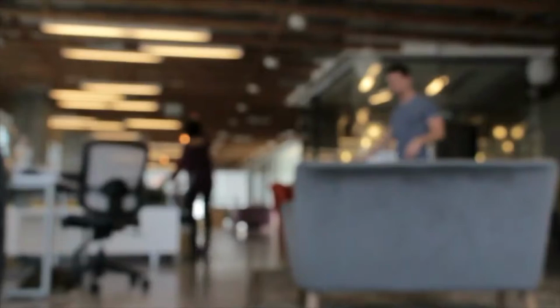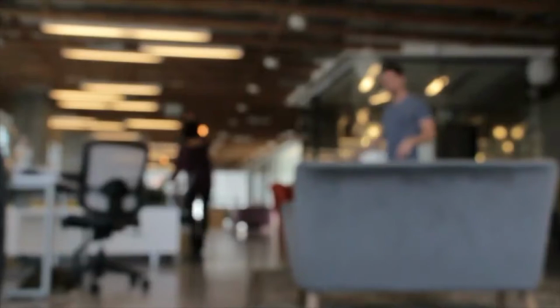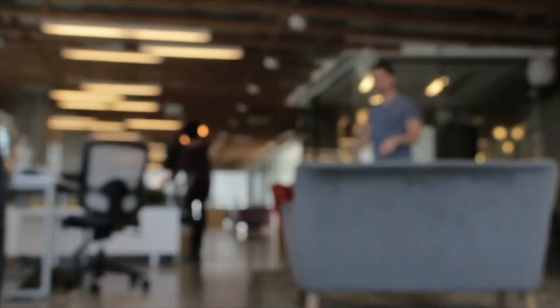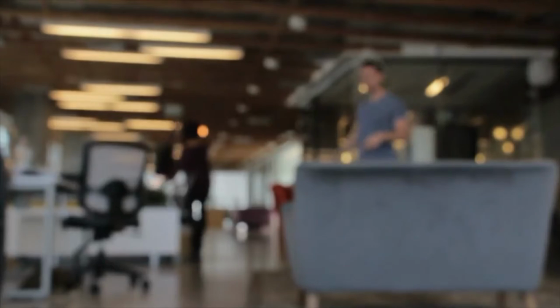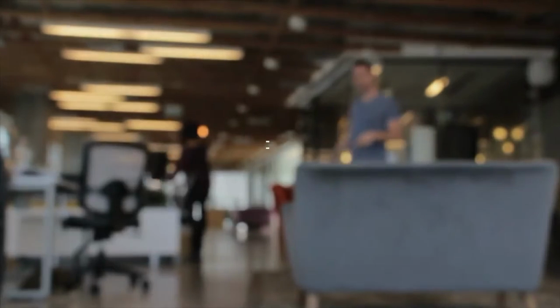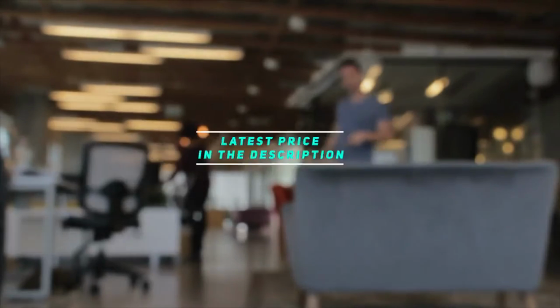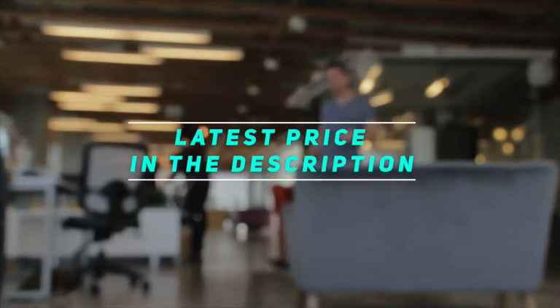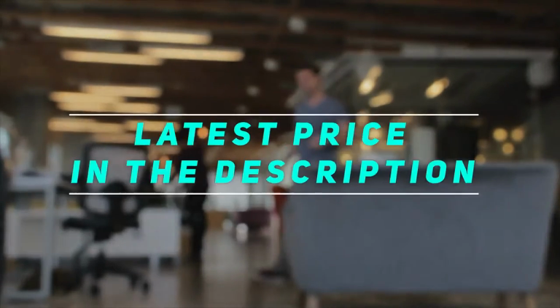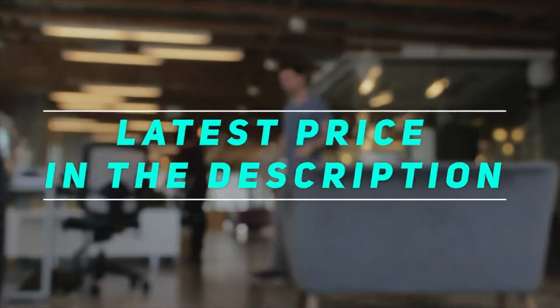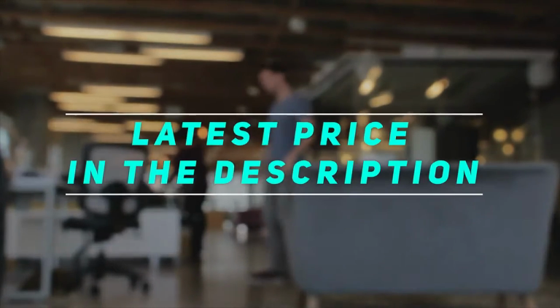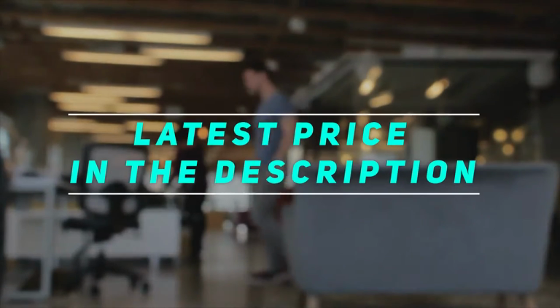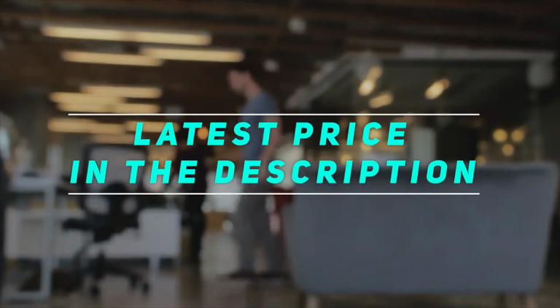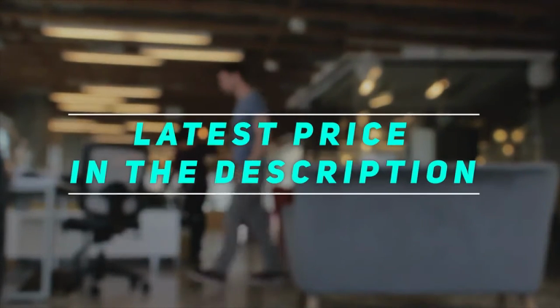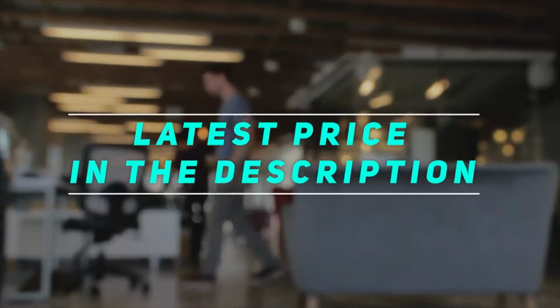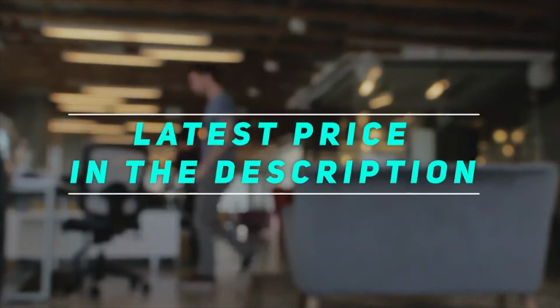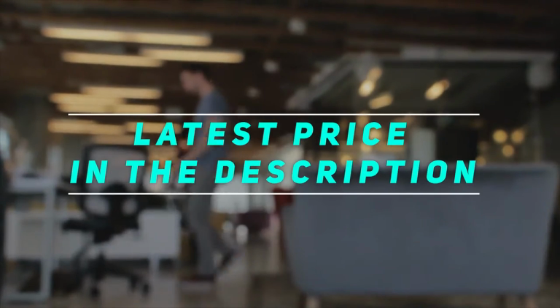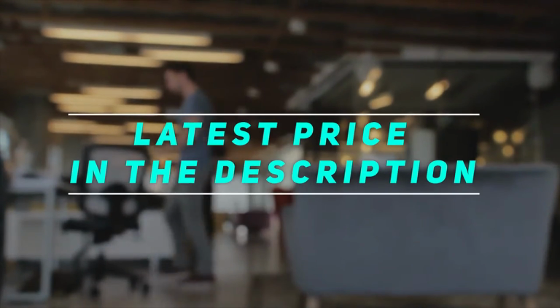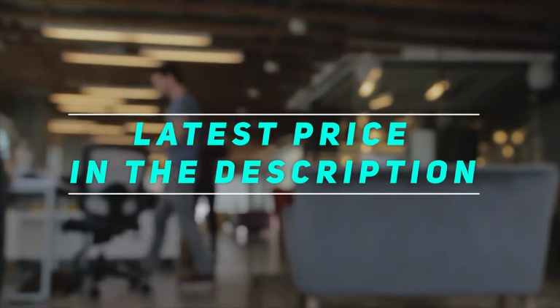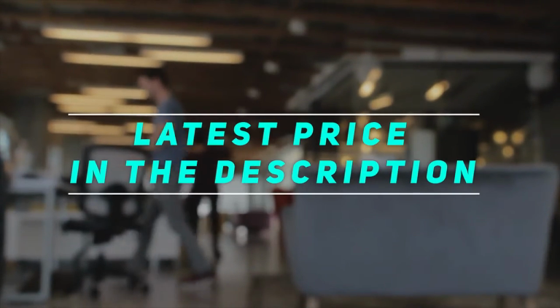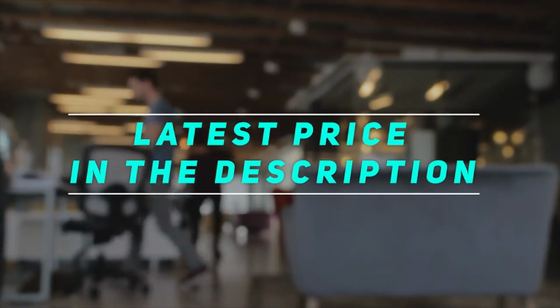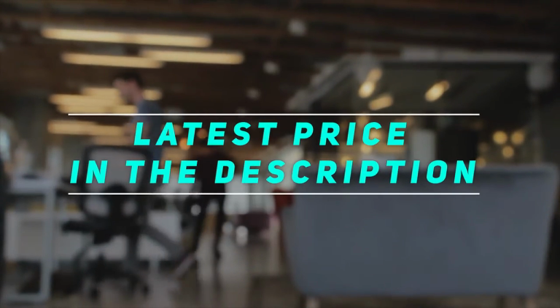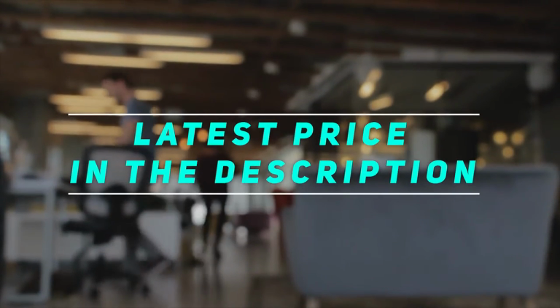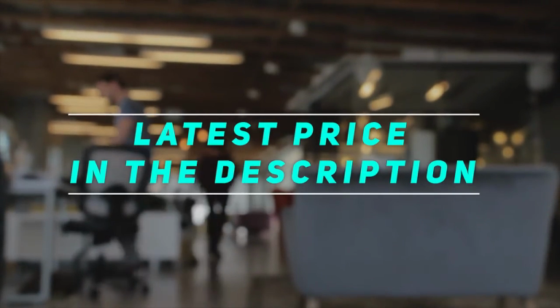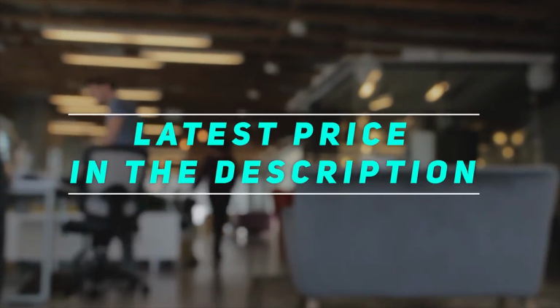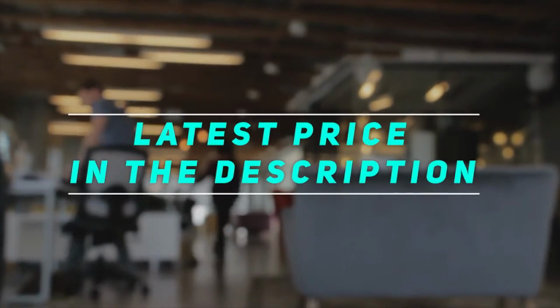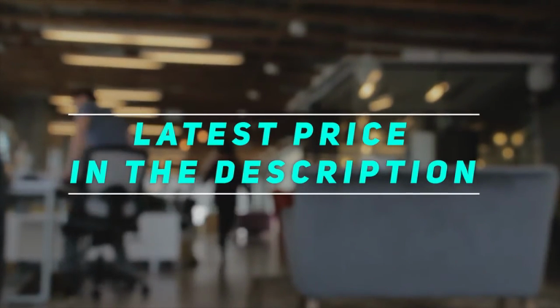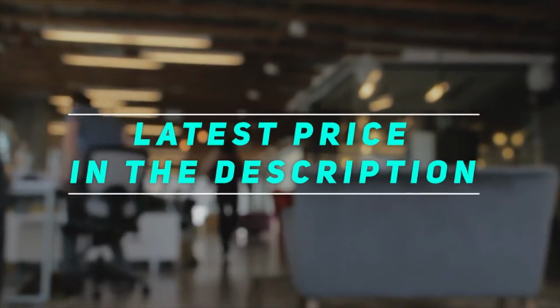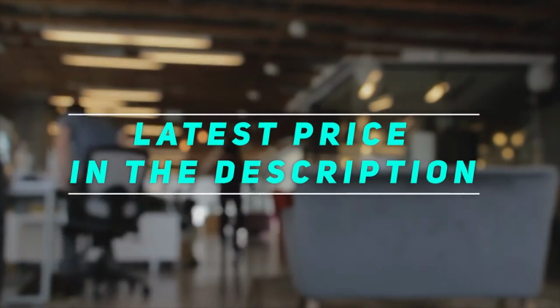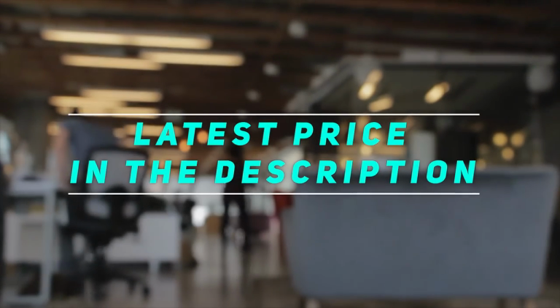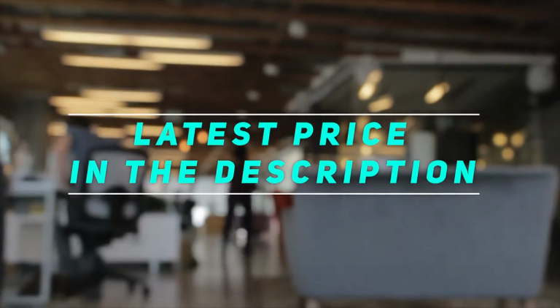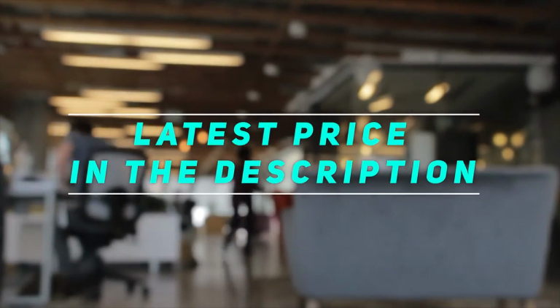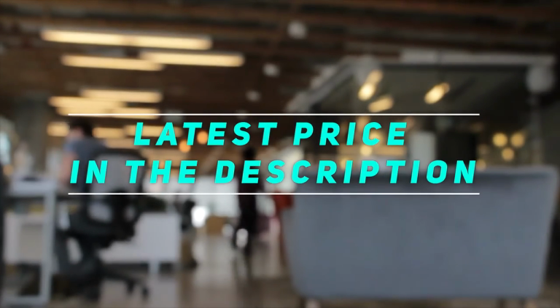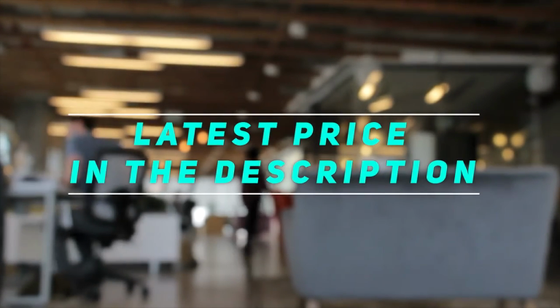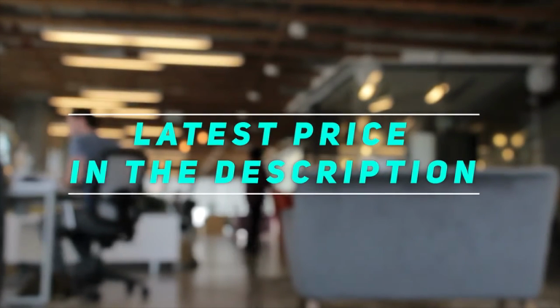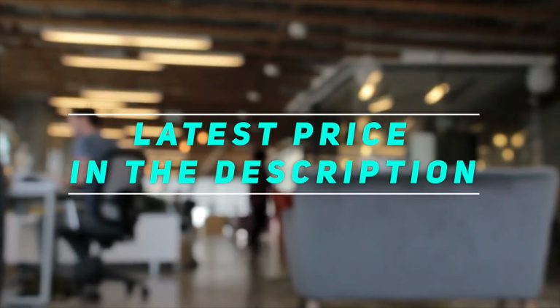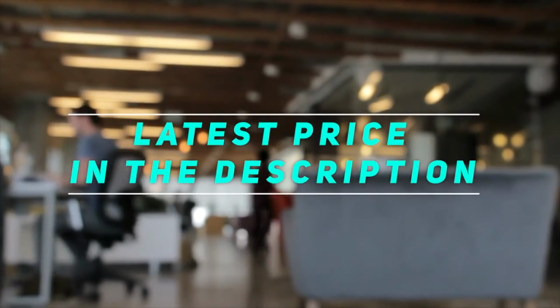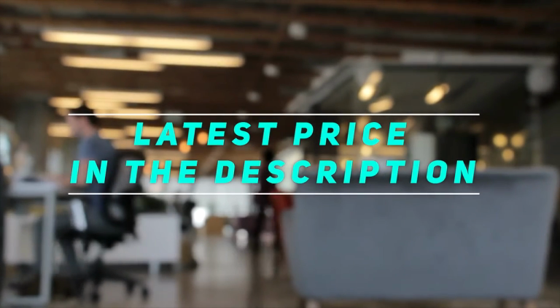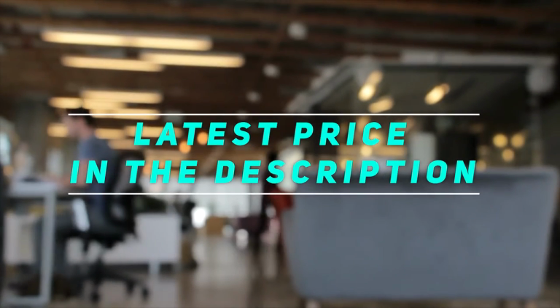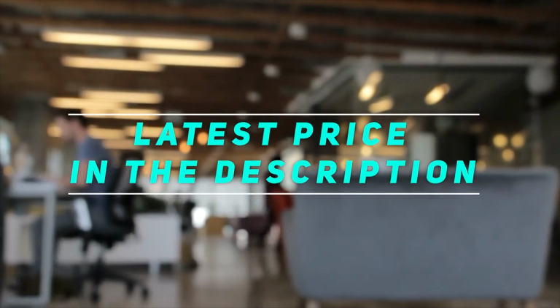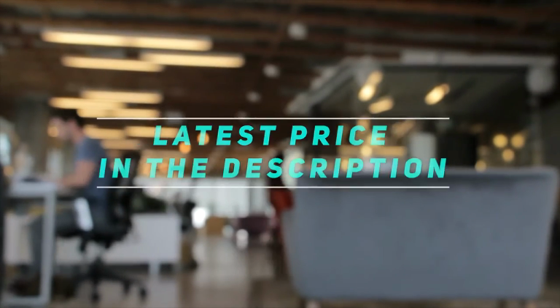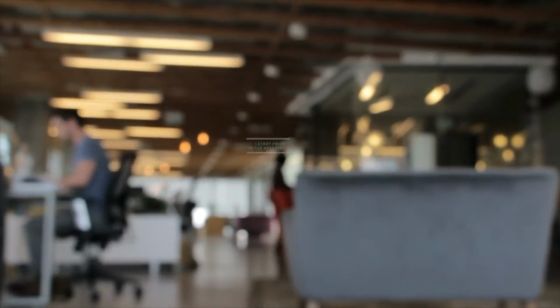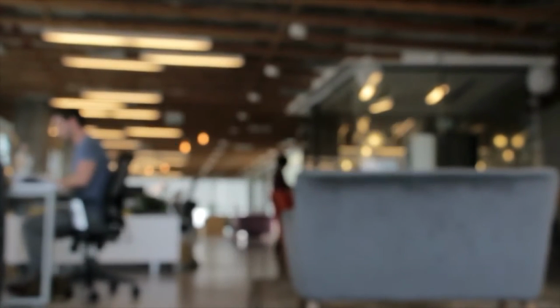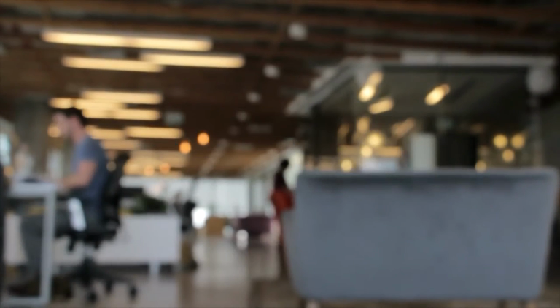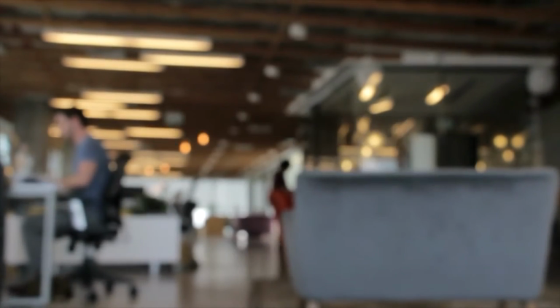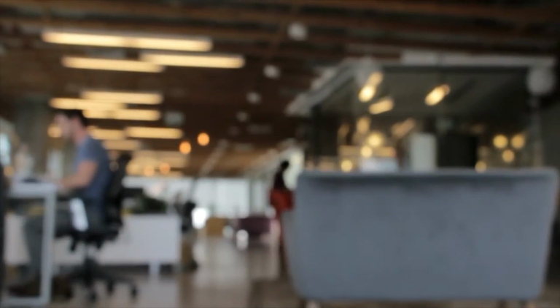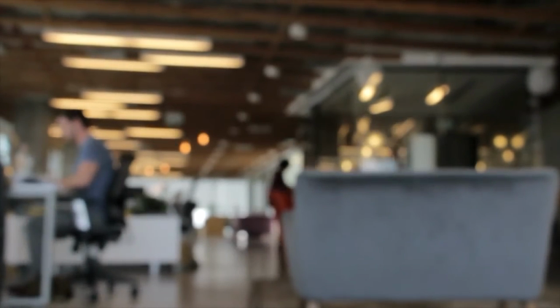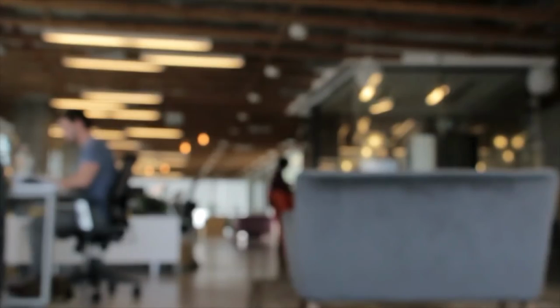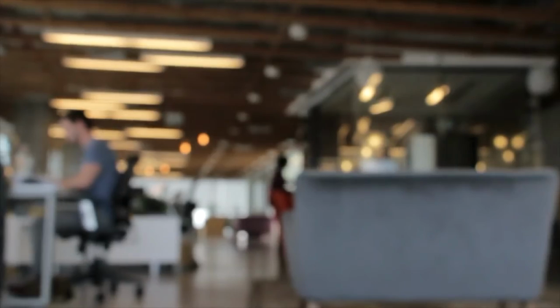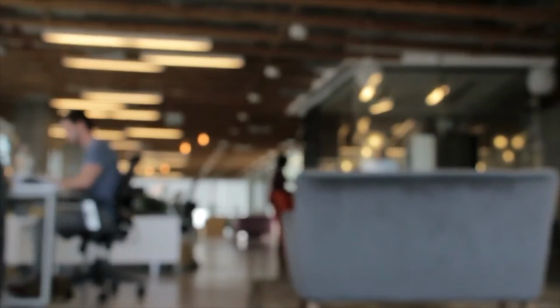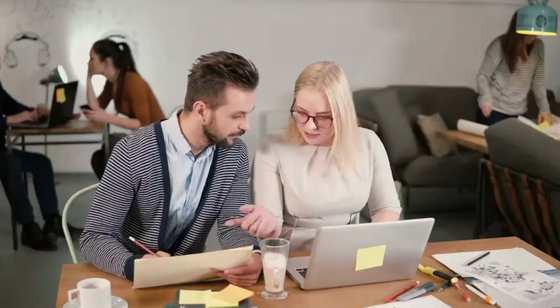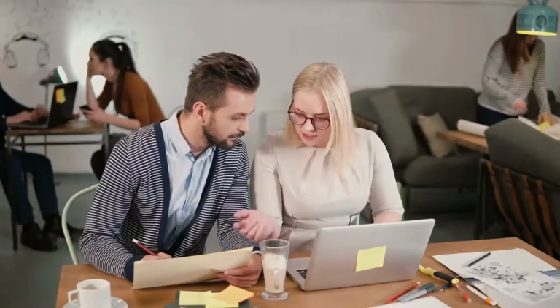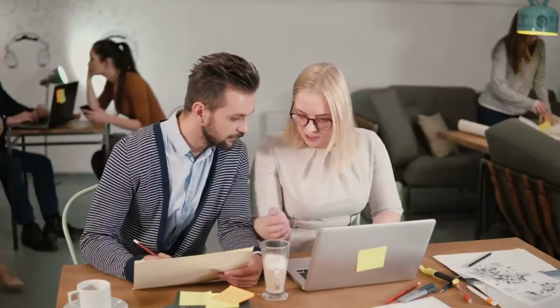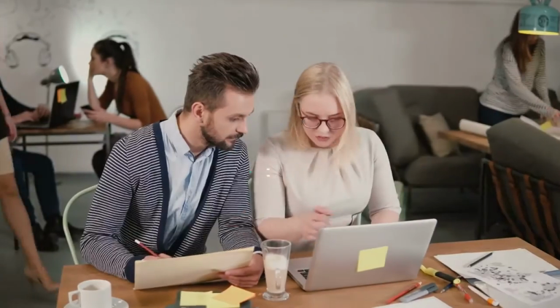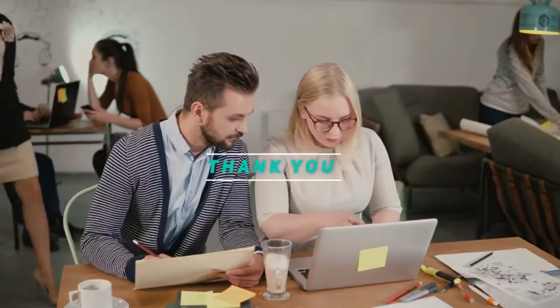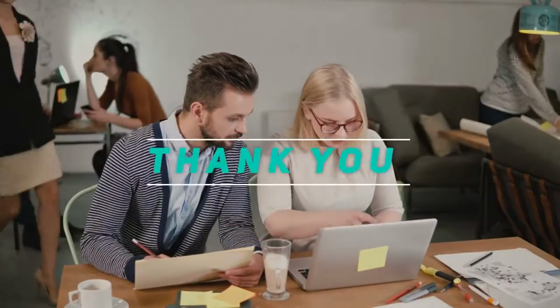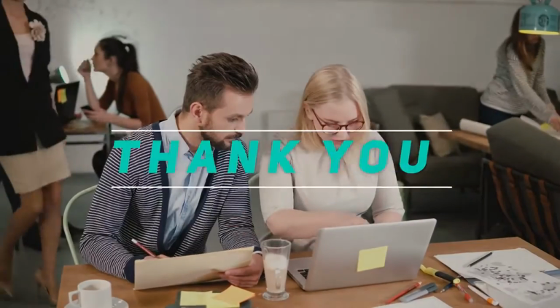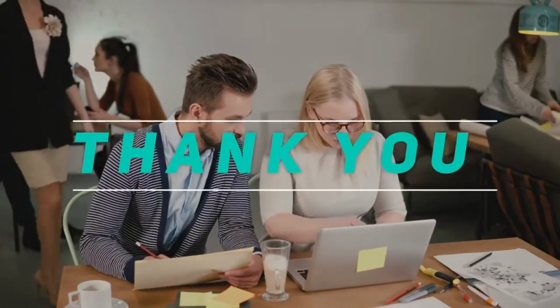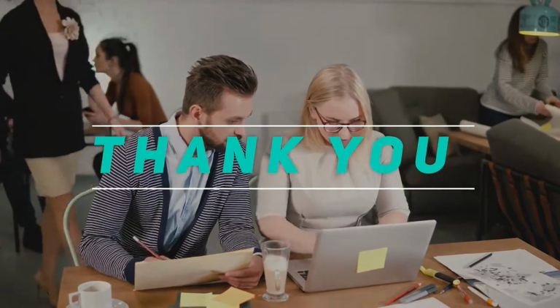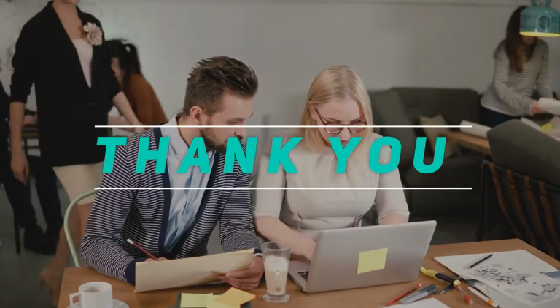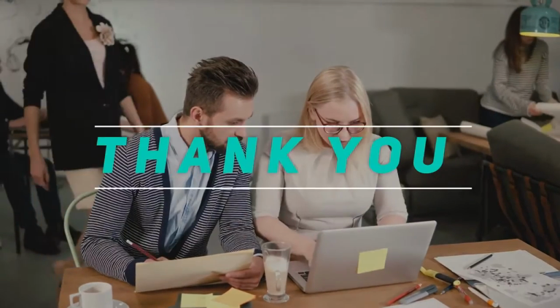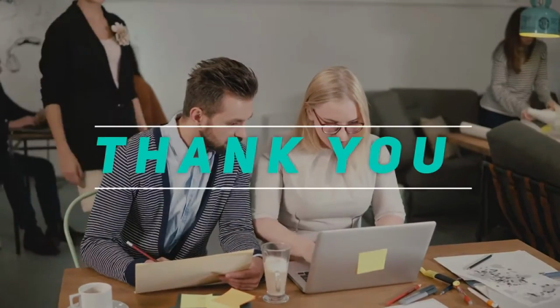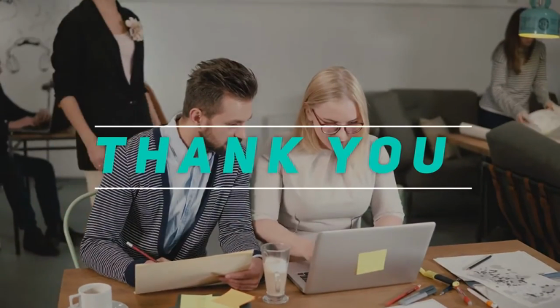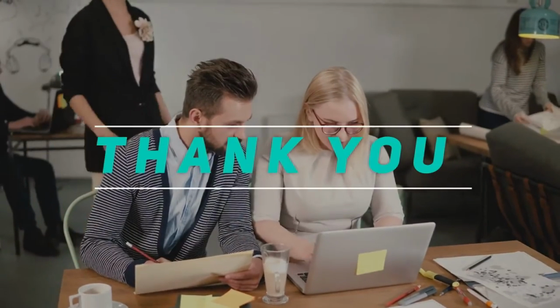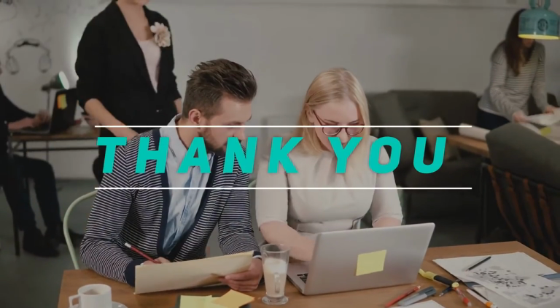Check out this video description for the latest price and more information.